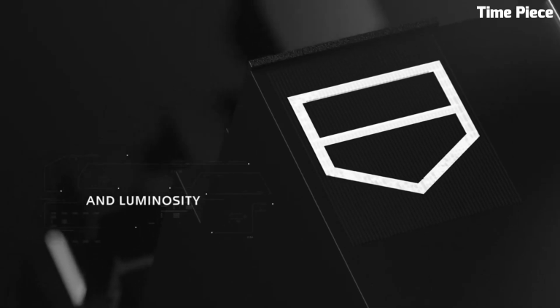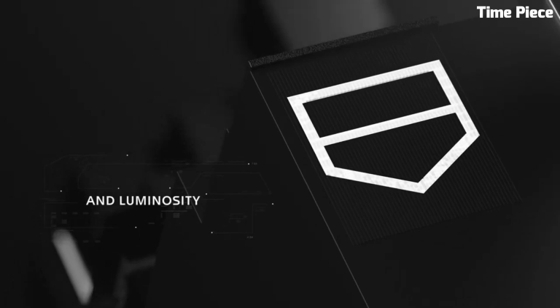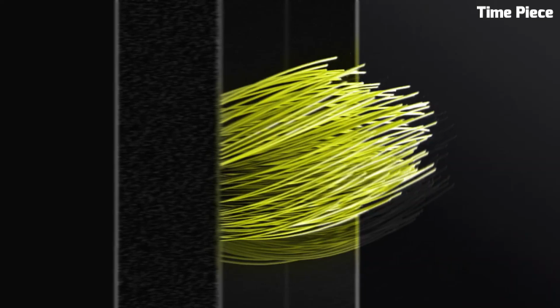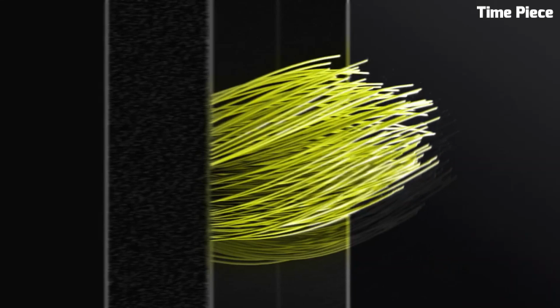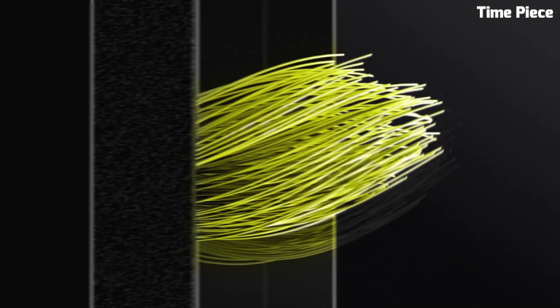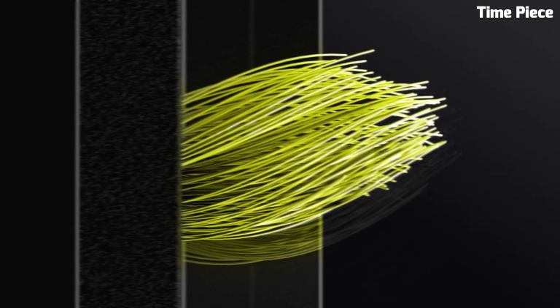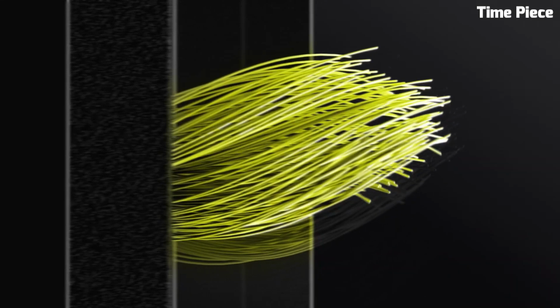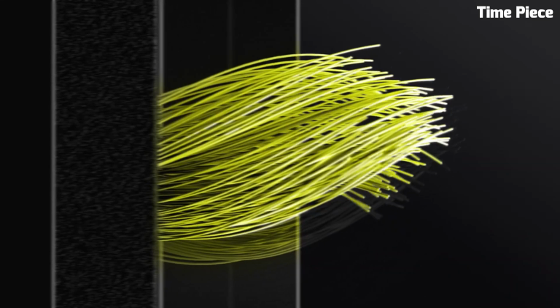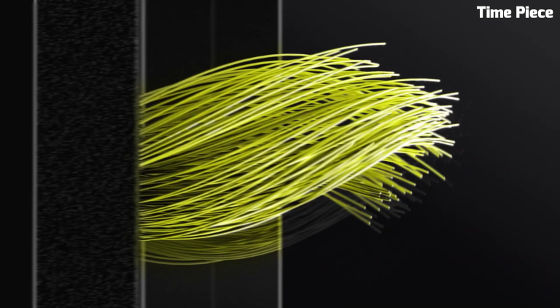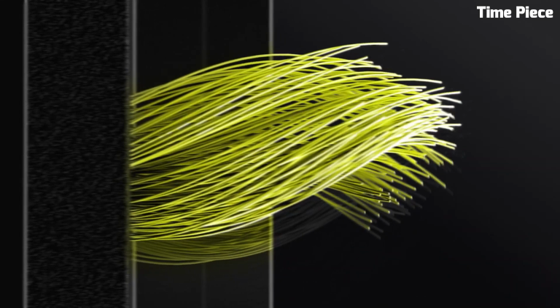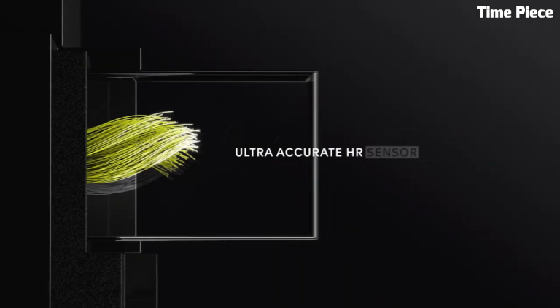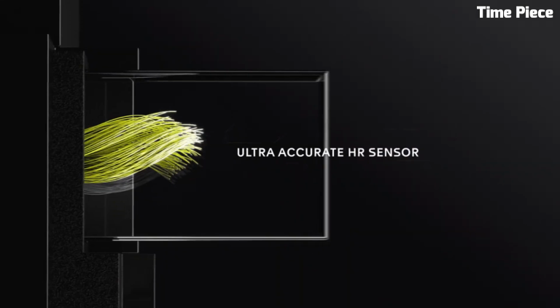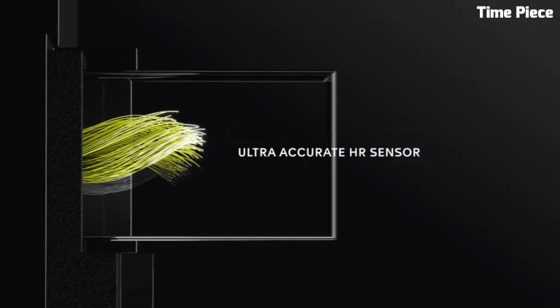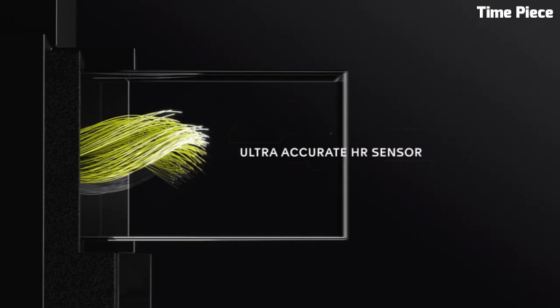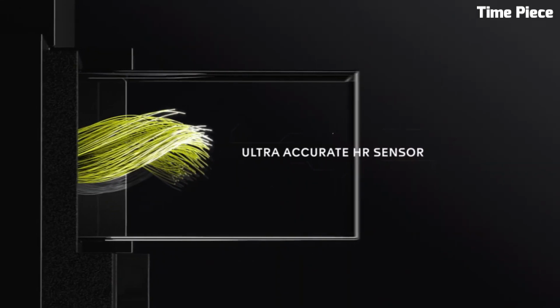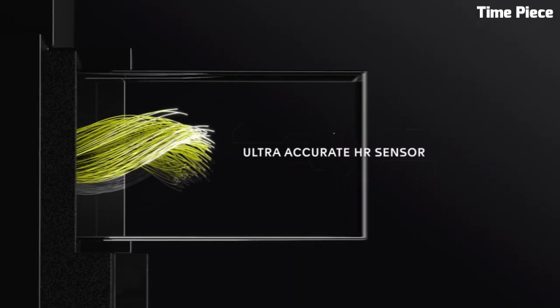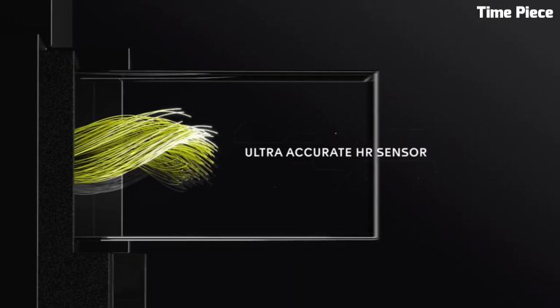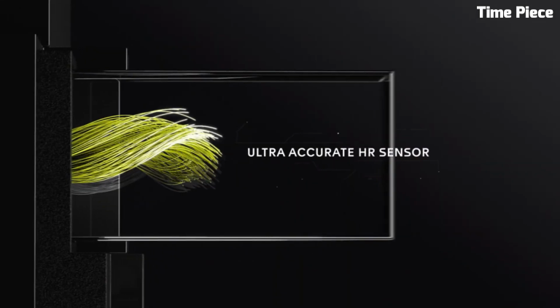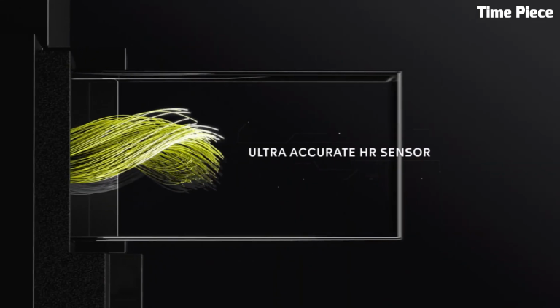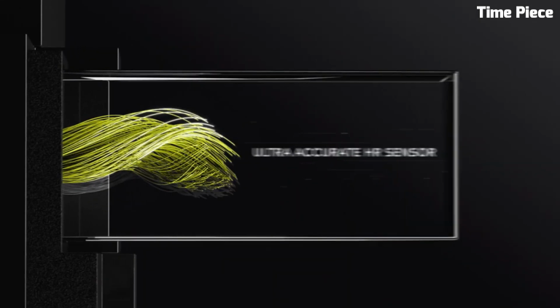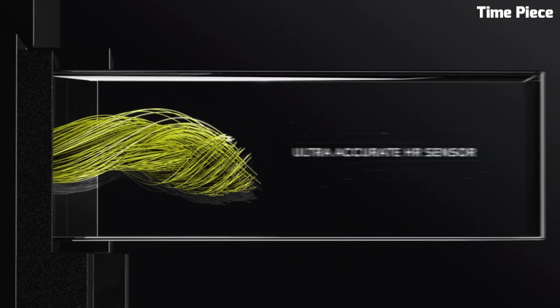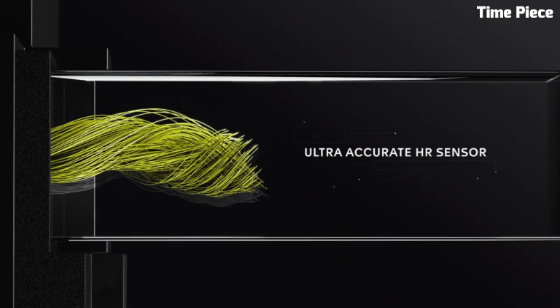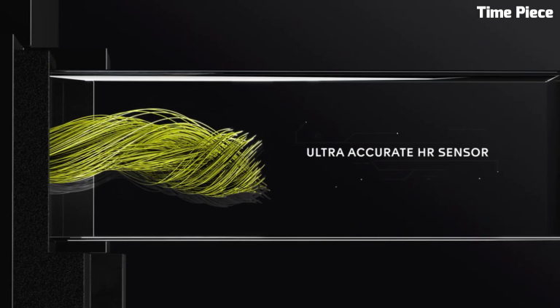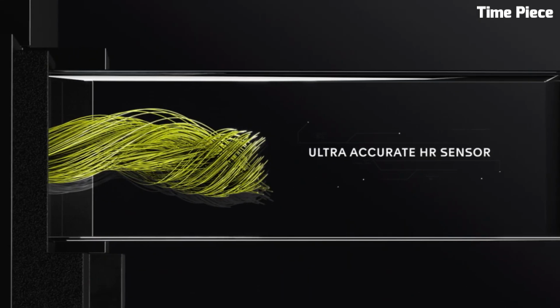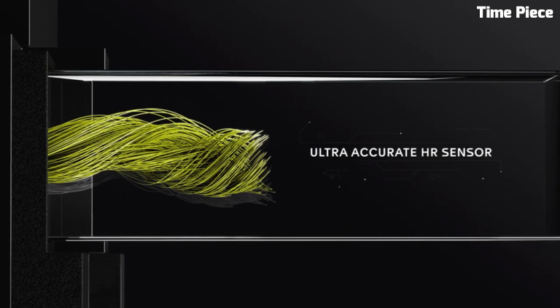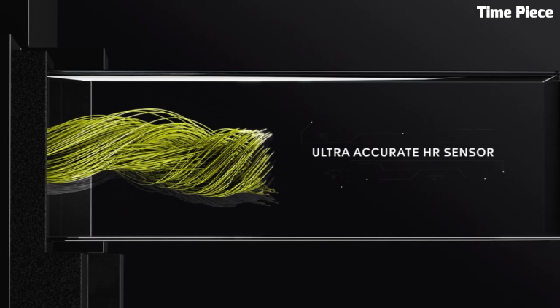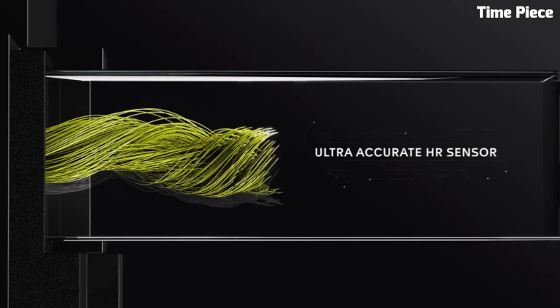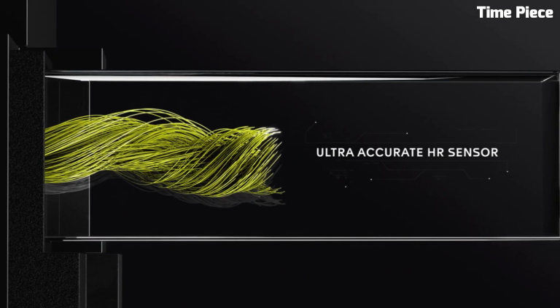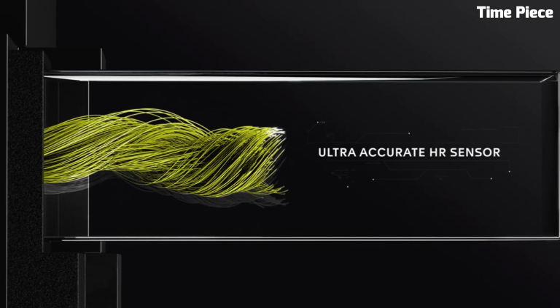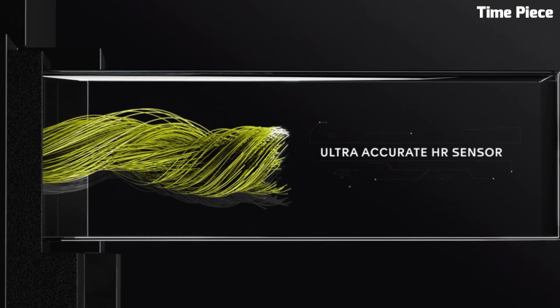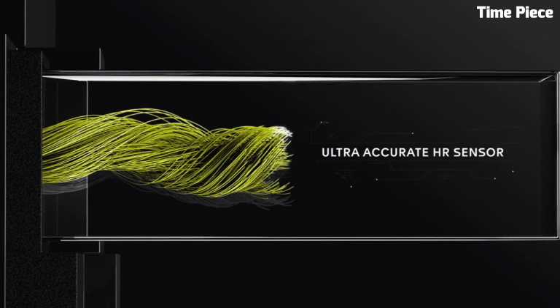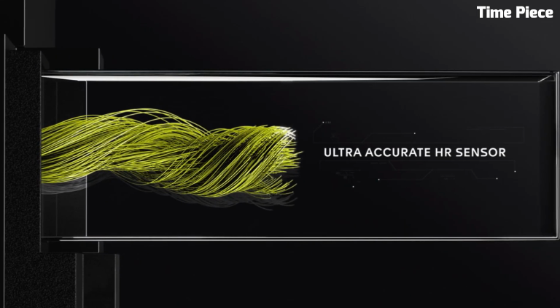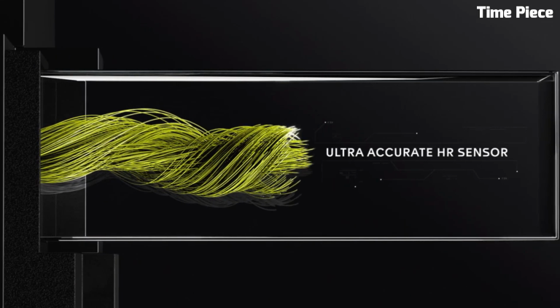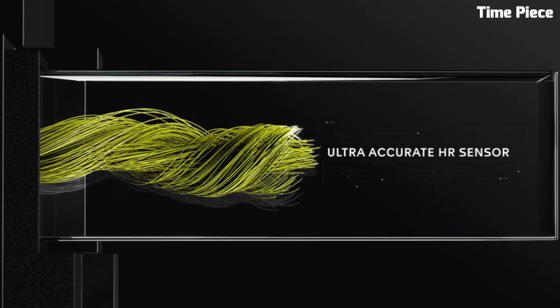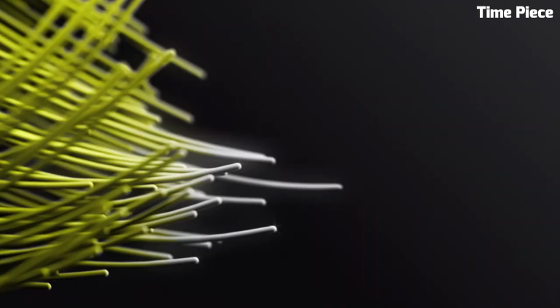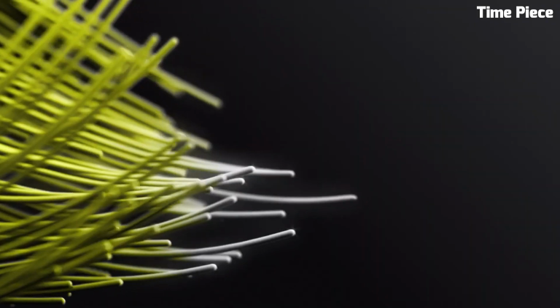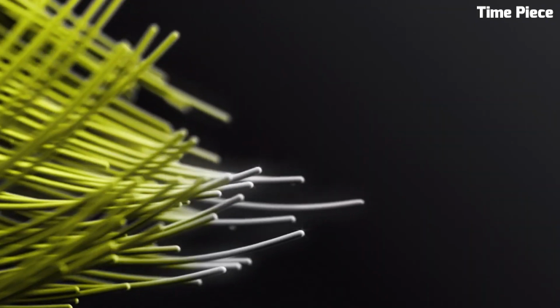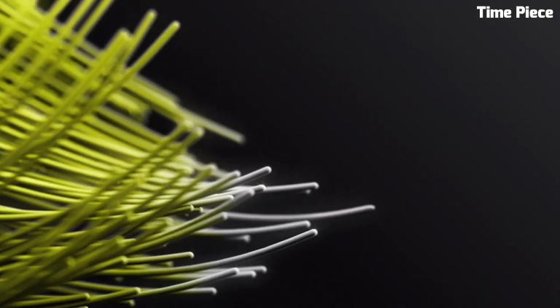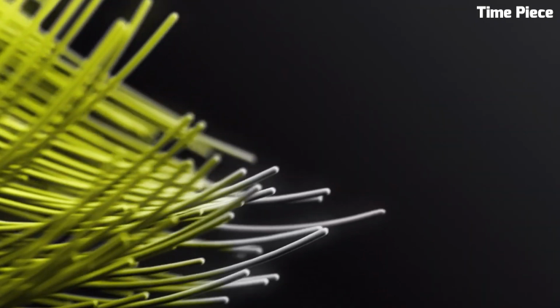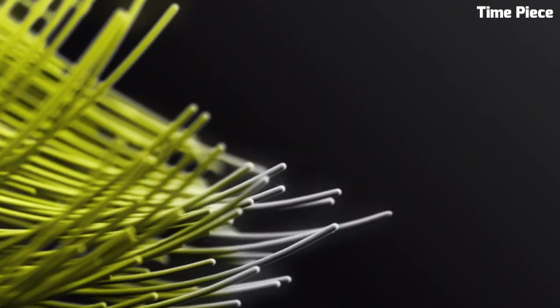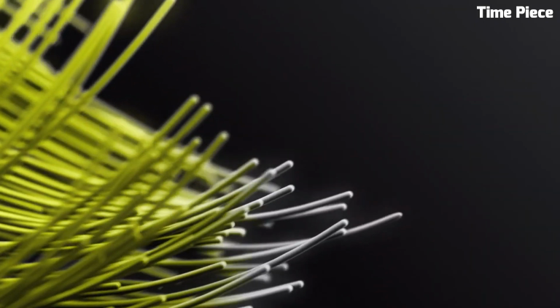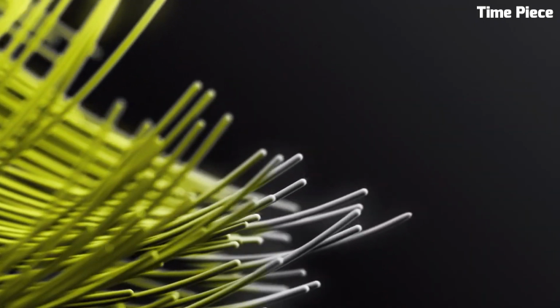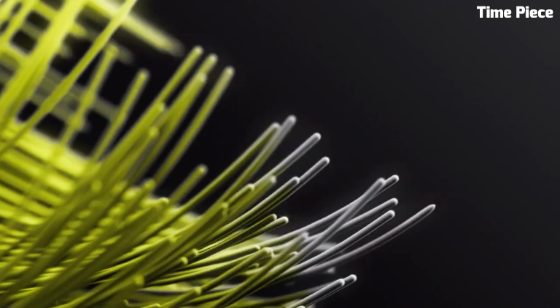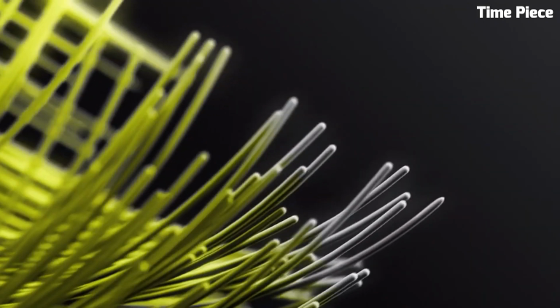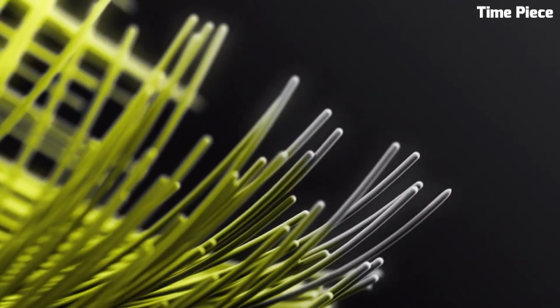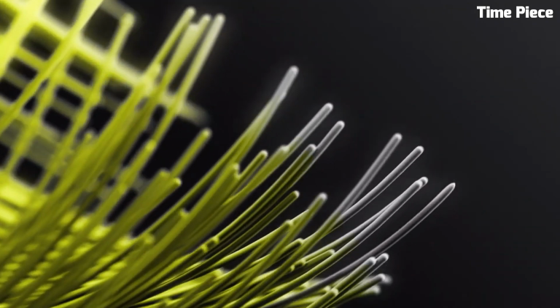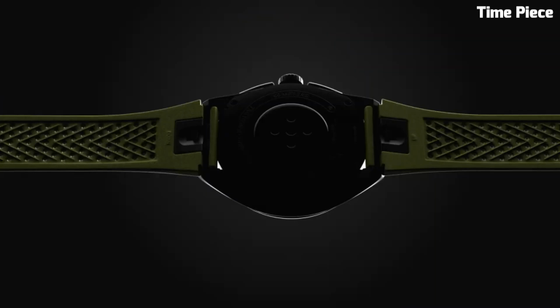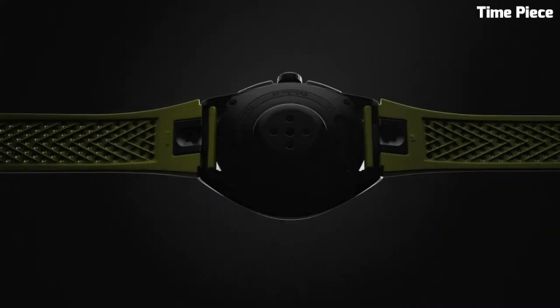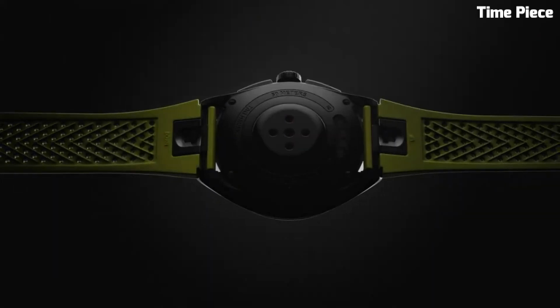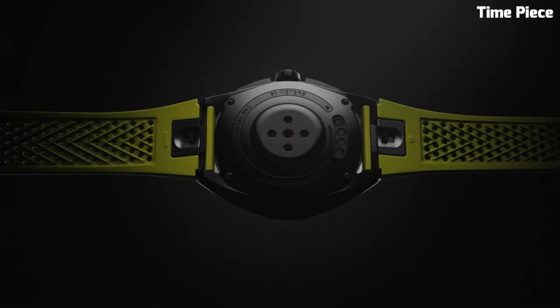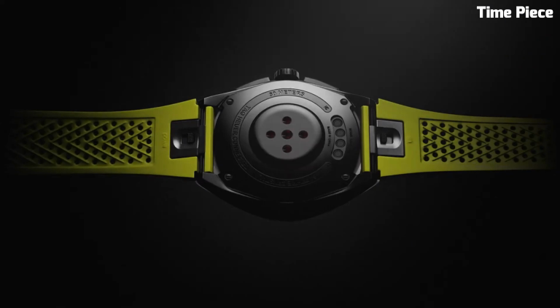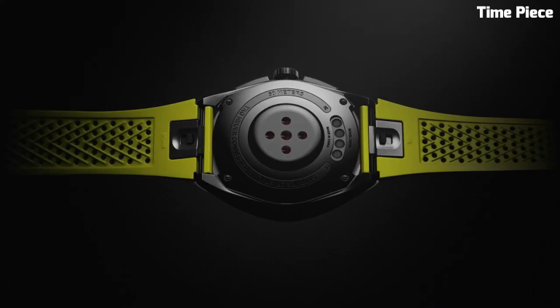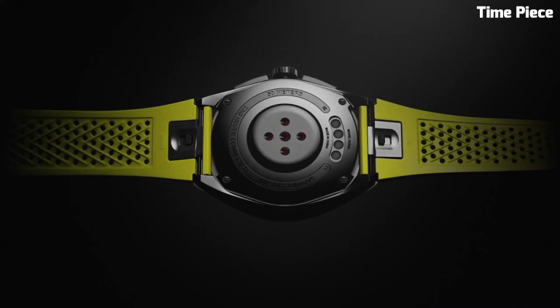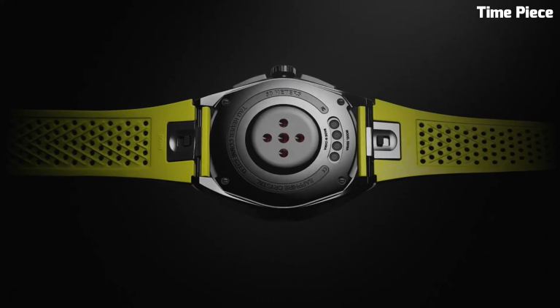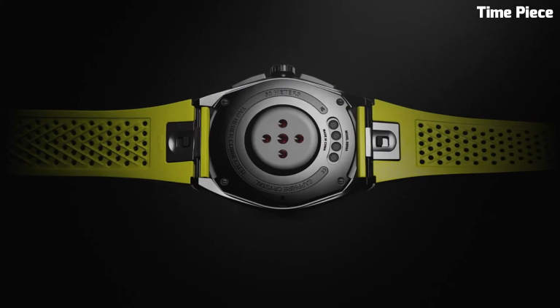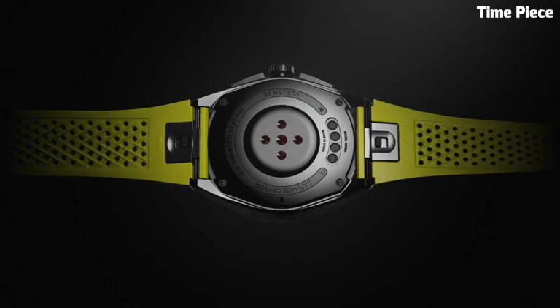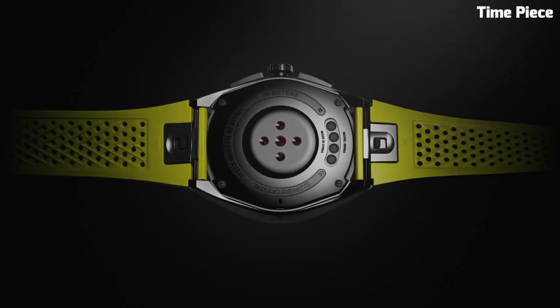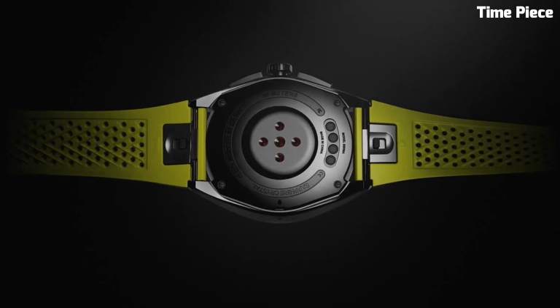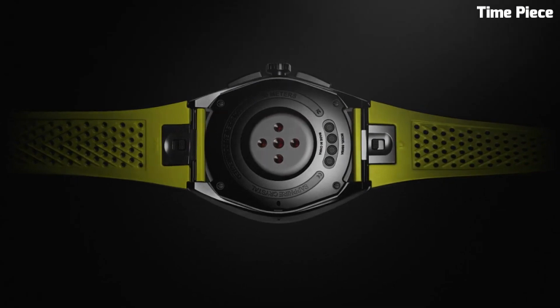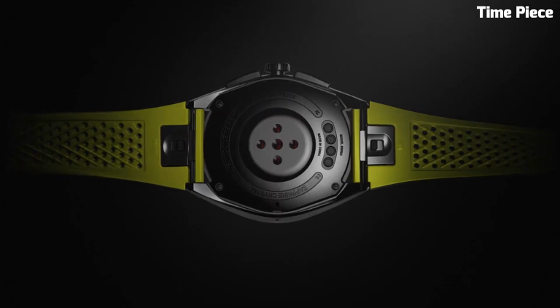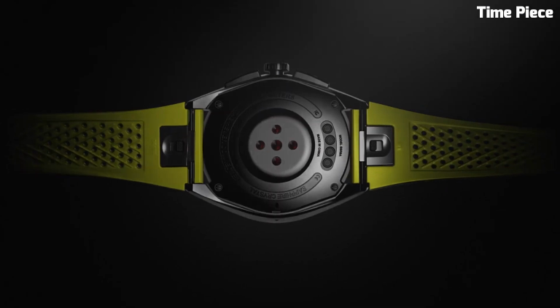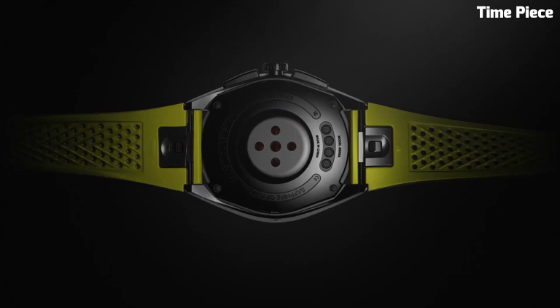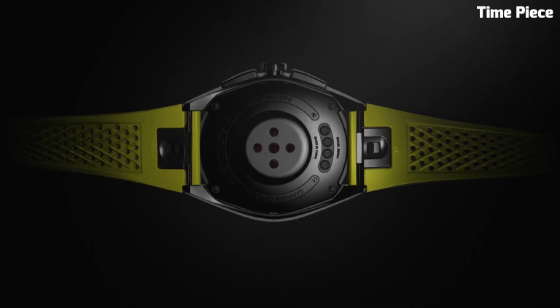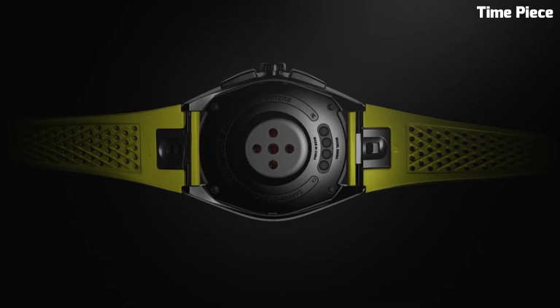With a TAG Heuer pedigree, the Connected Caliber E4 is a symbol of style, functionality, and connectivity.